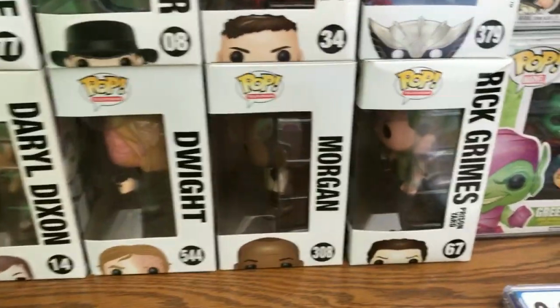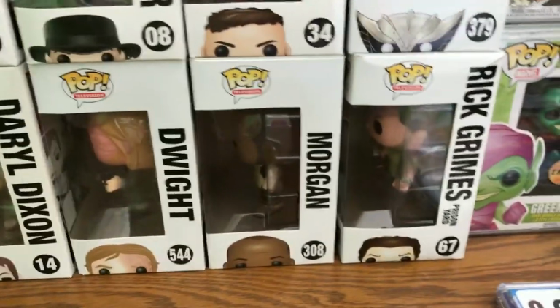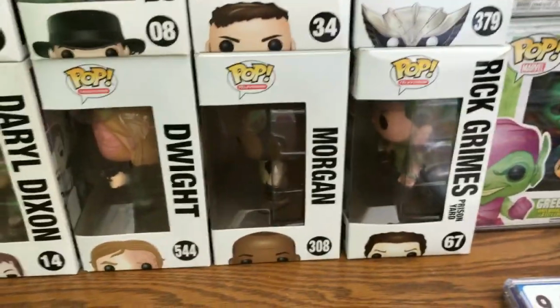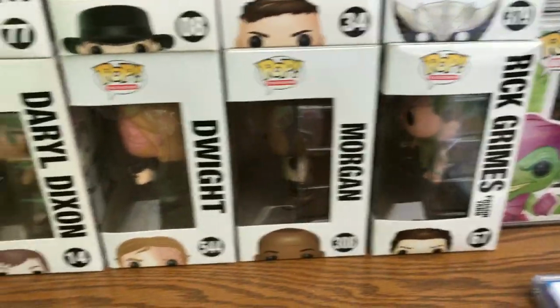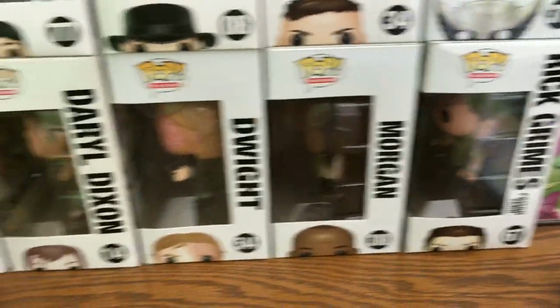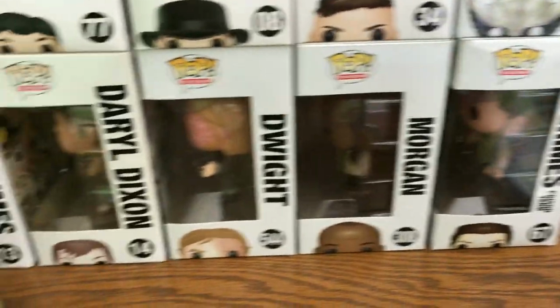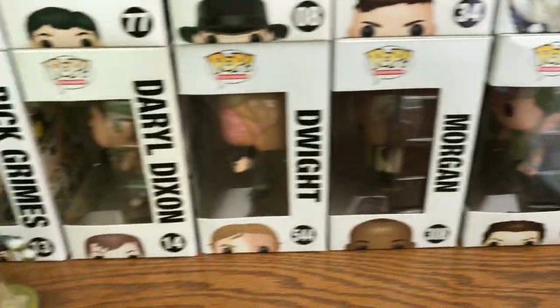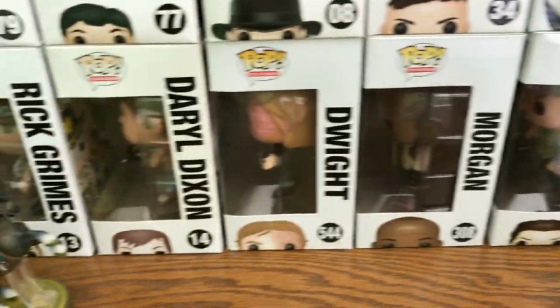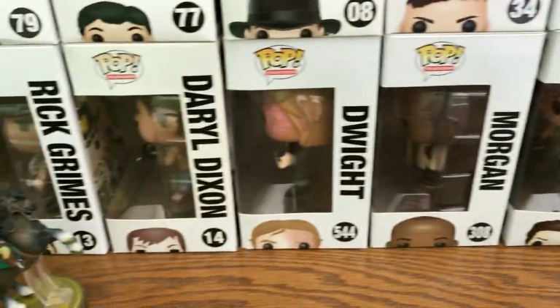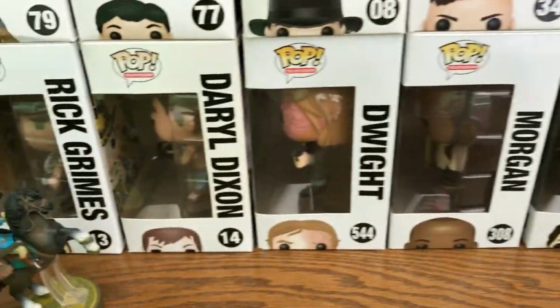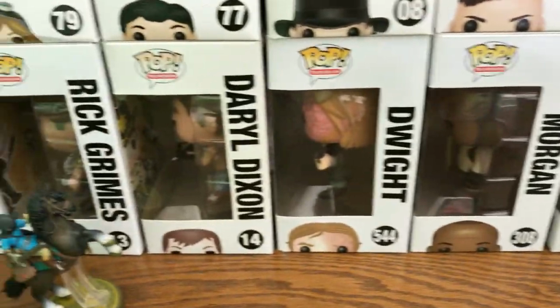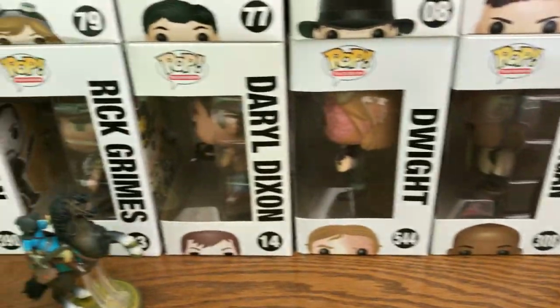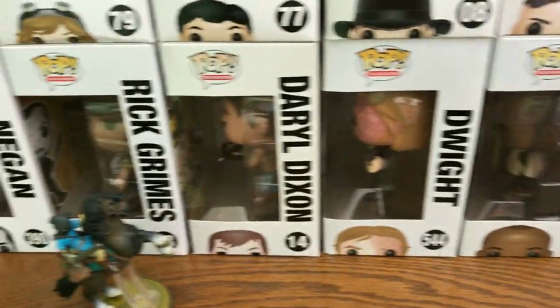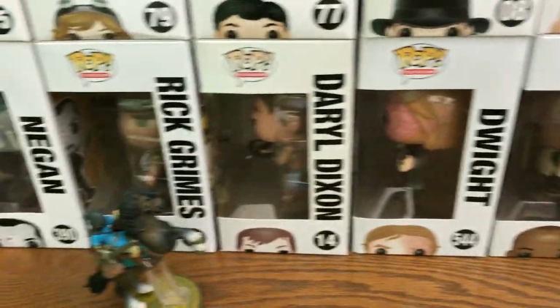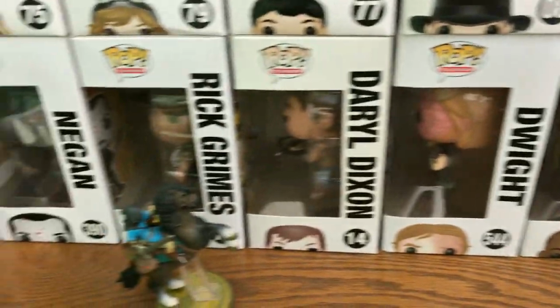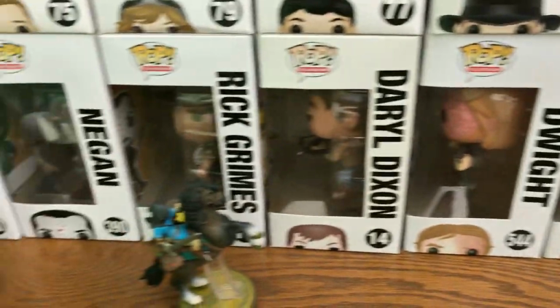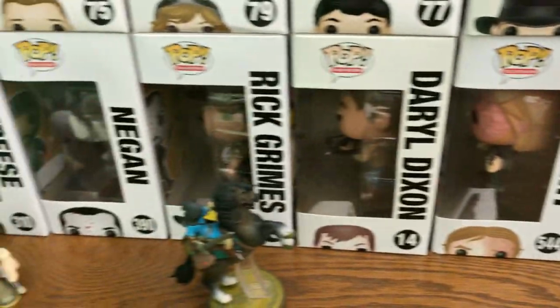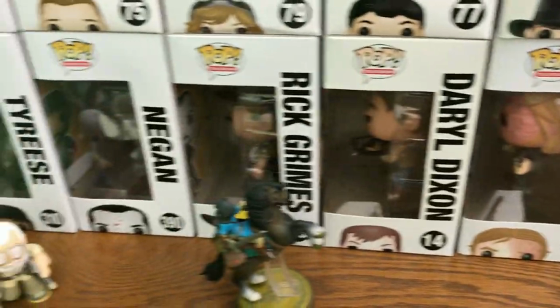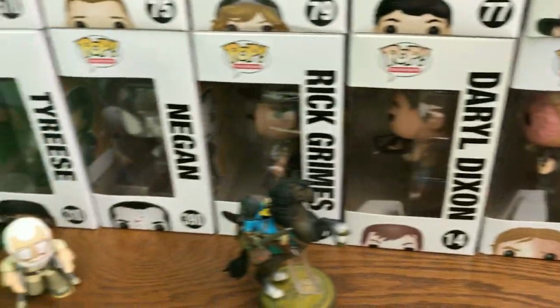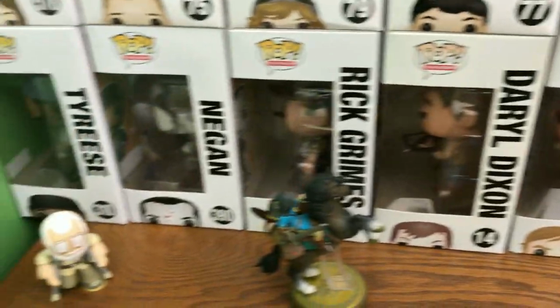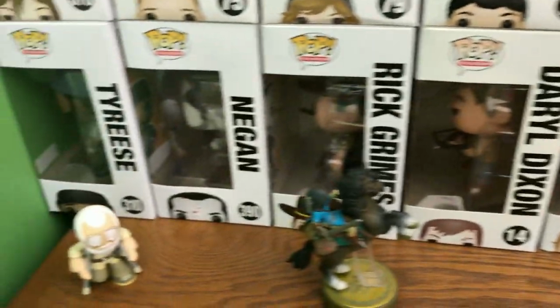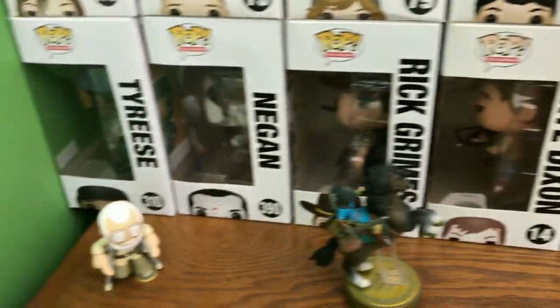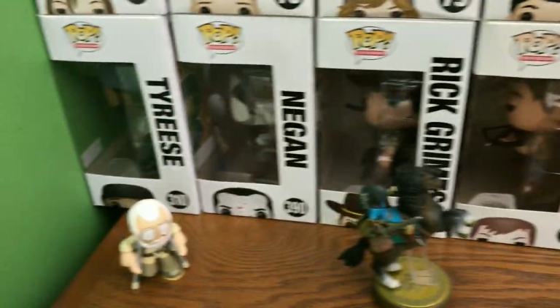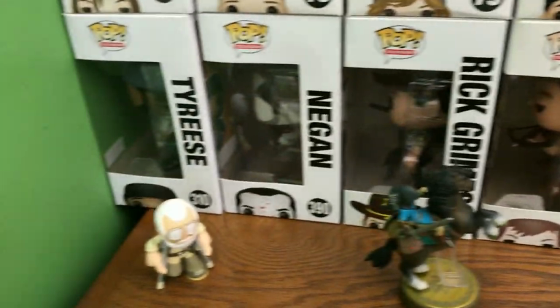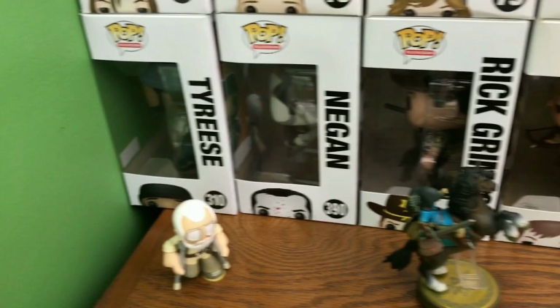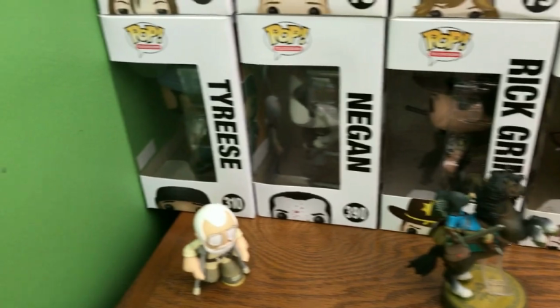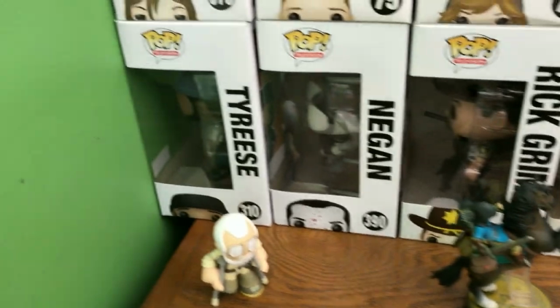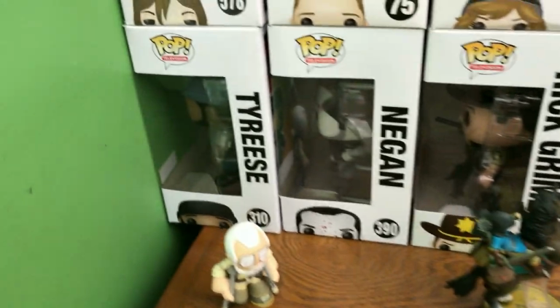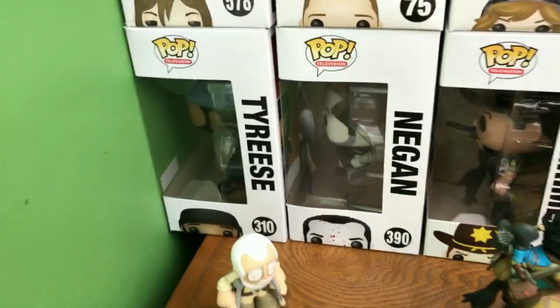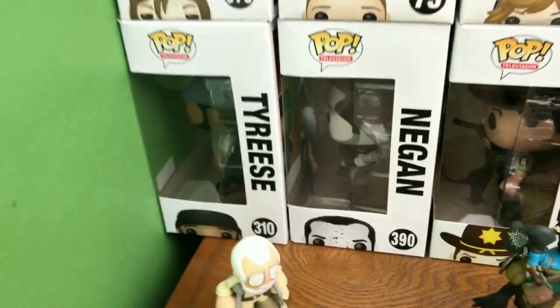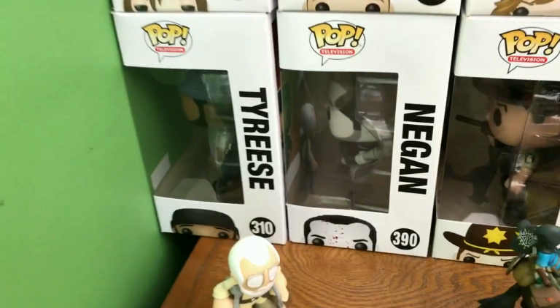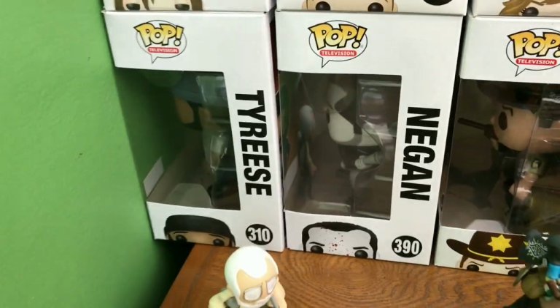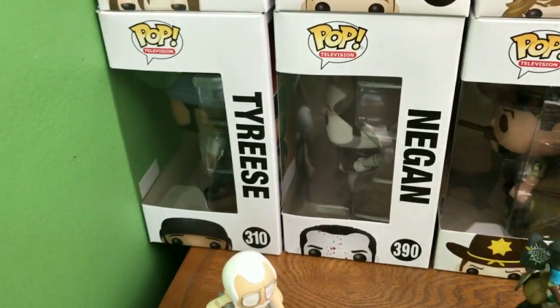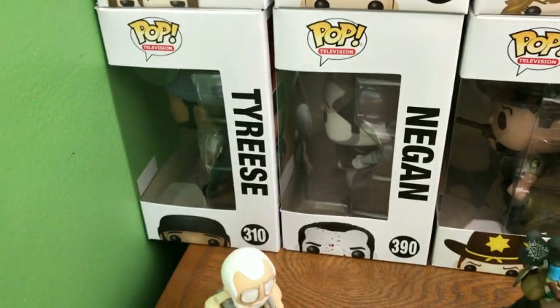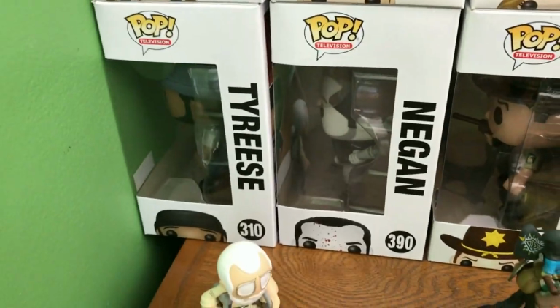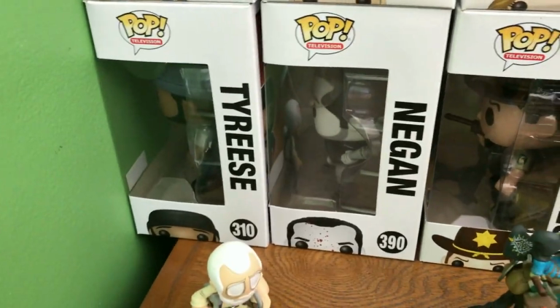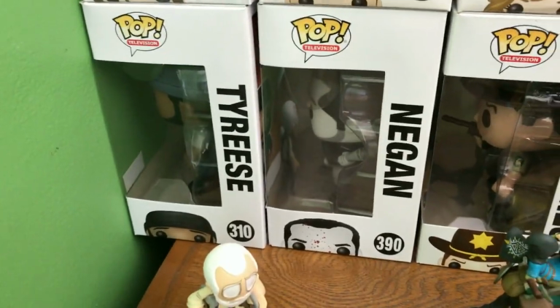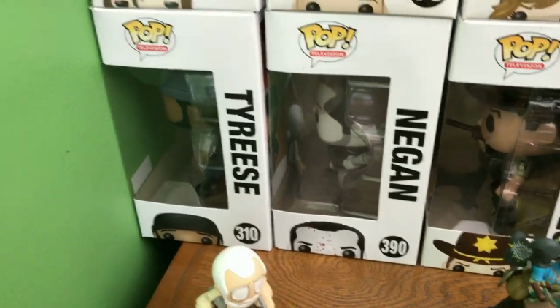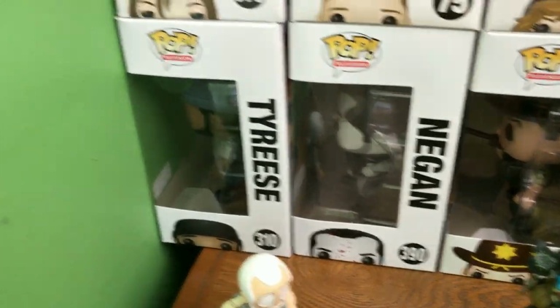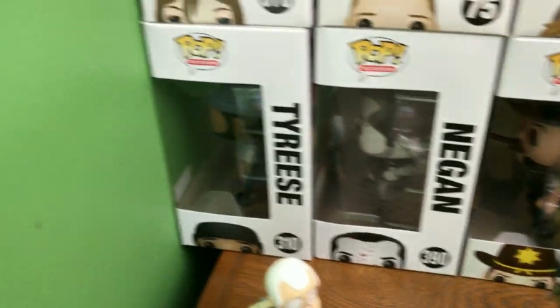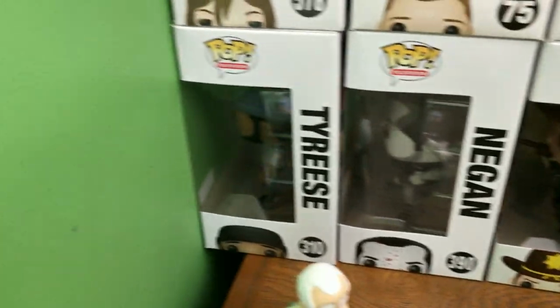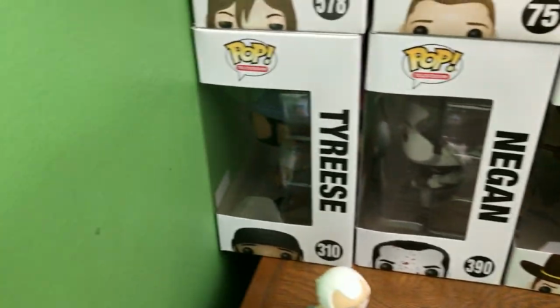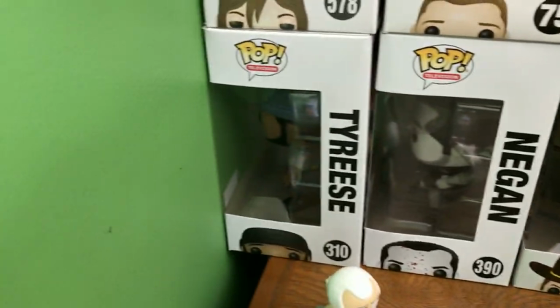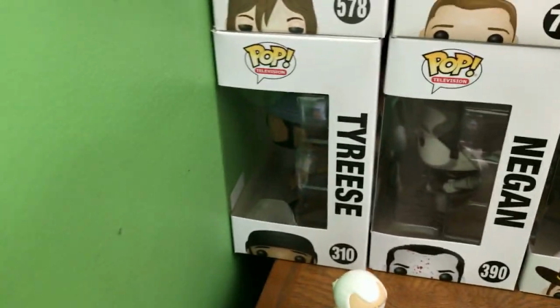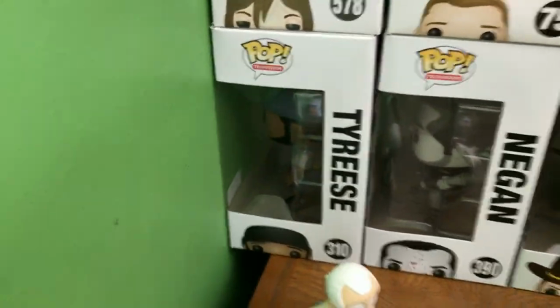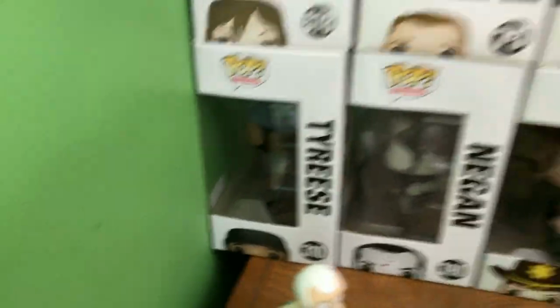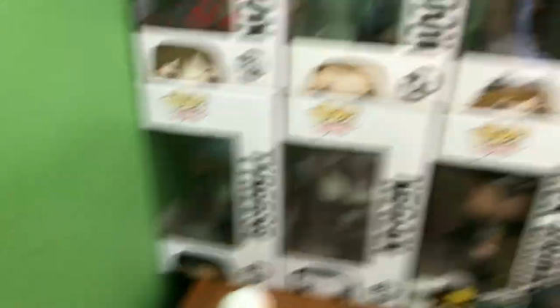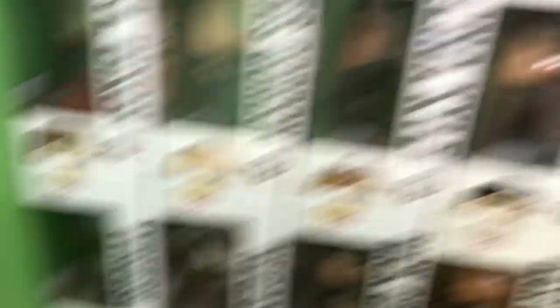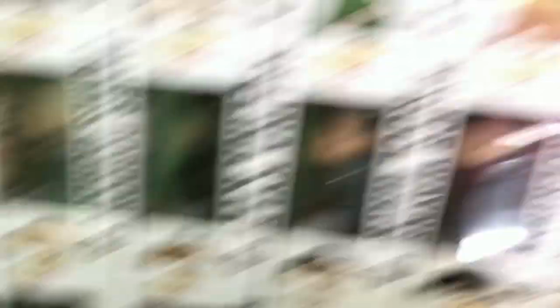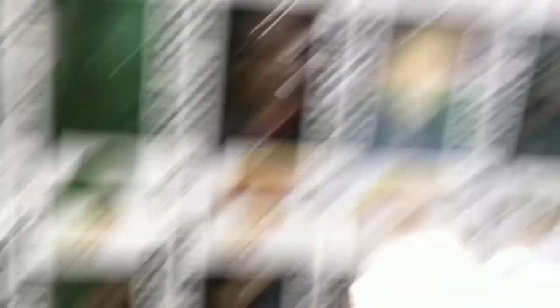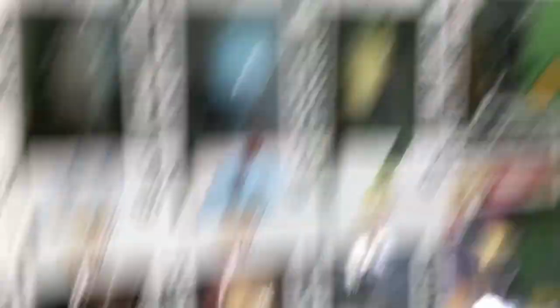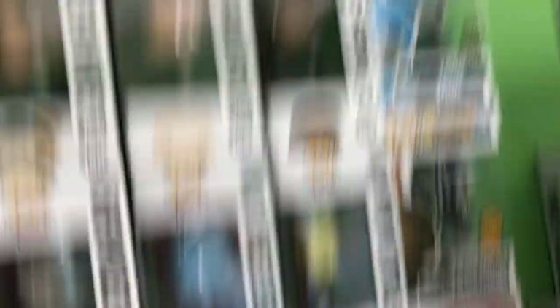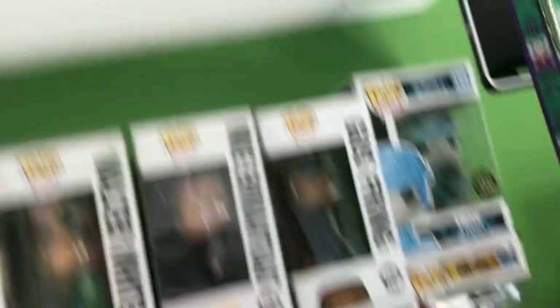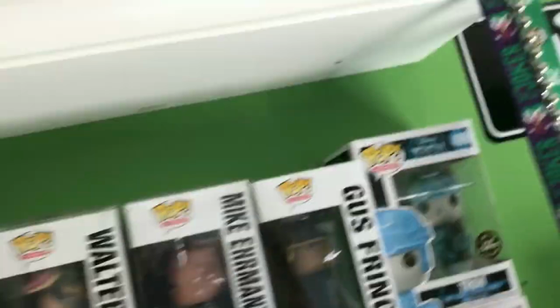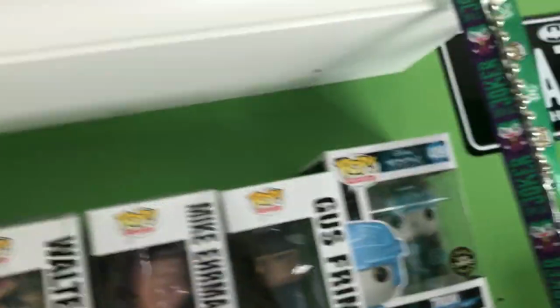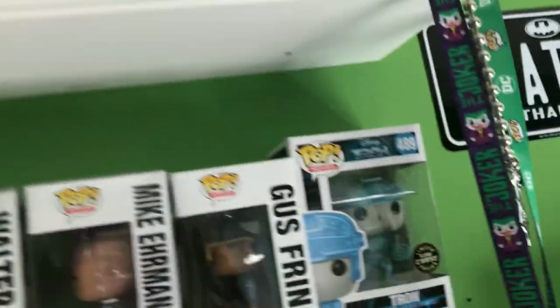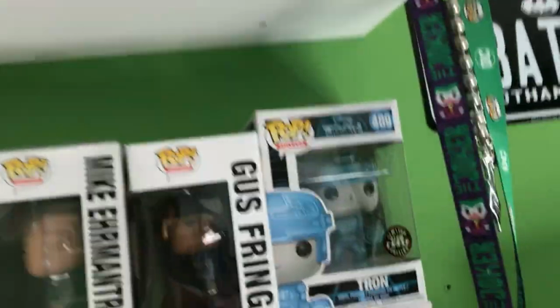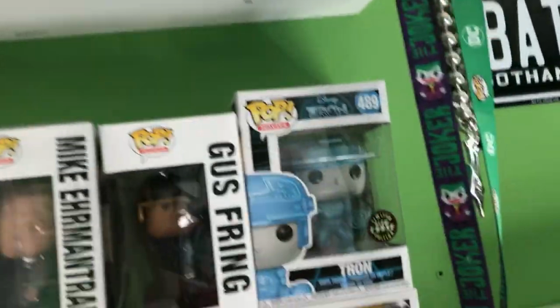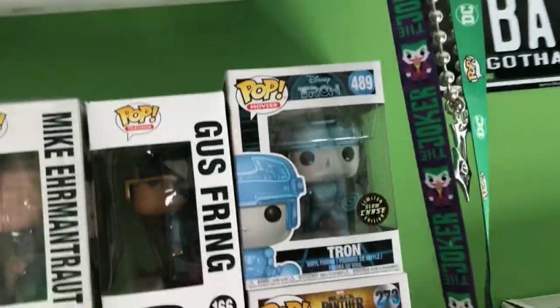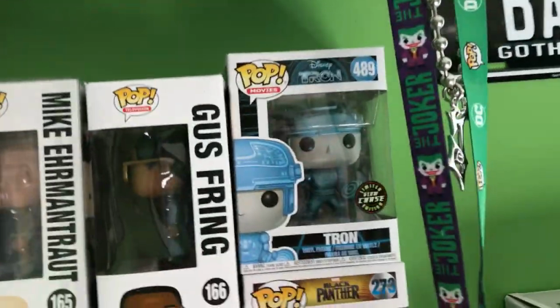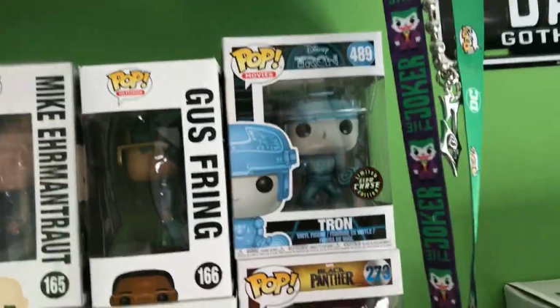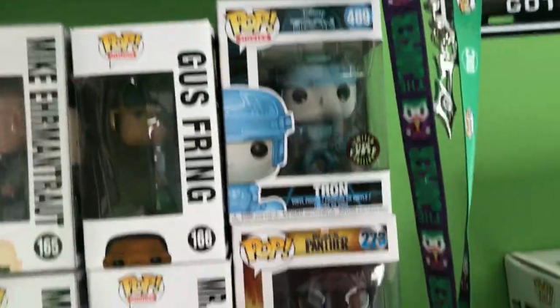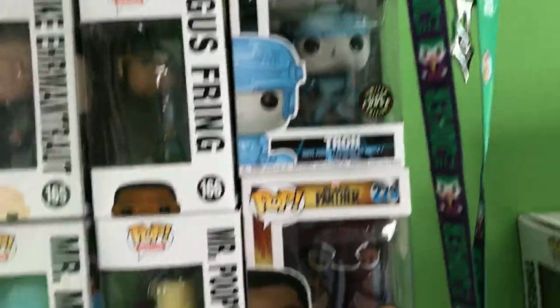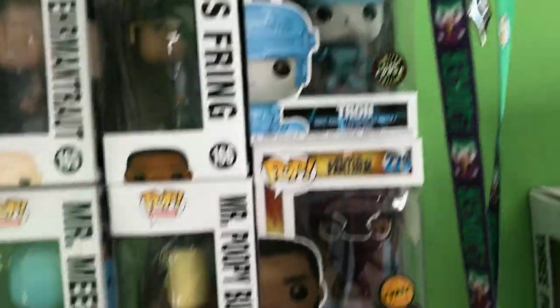Black and white chrome-dressed Negan. Bitten Tyrese. And over here we got some Chases.